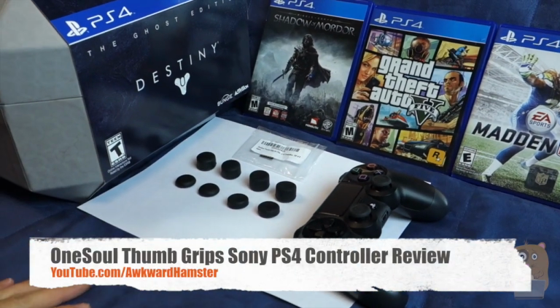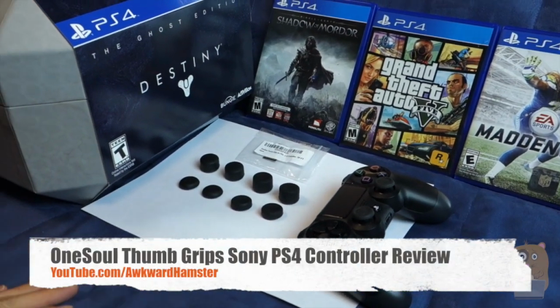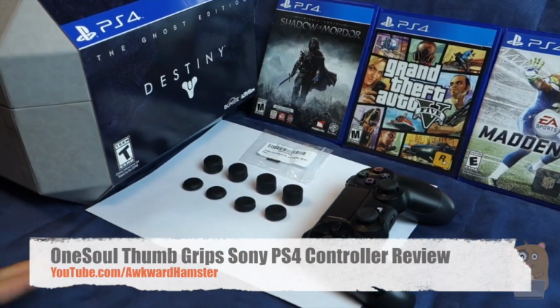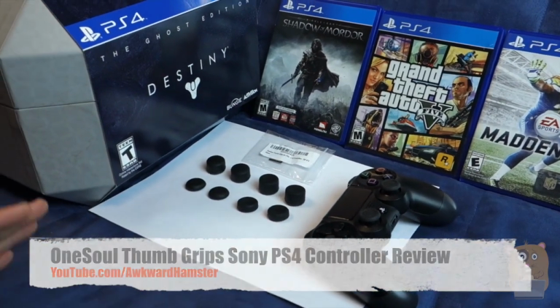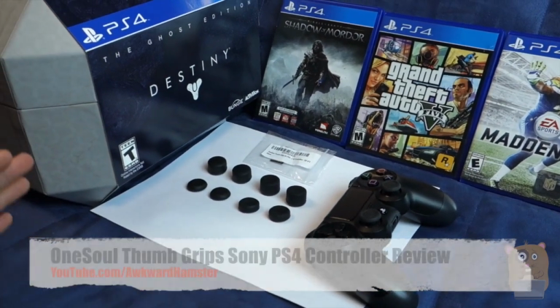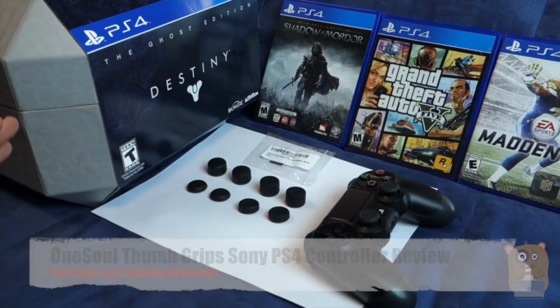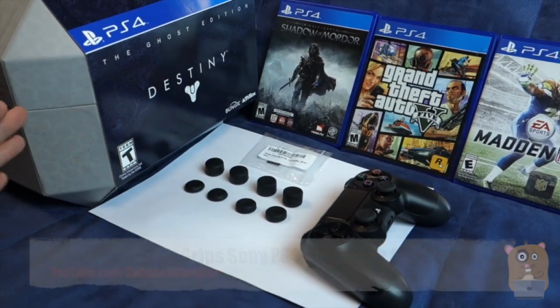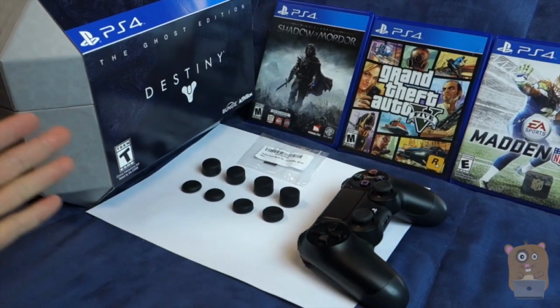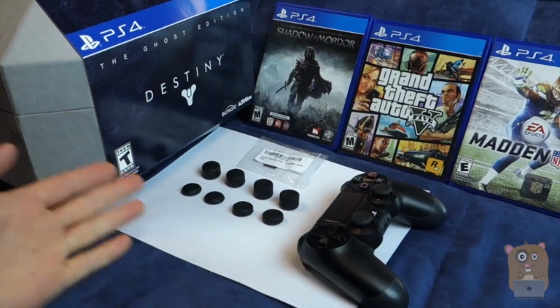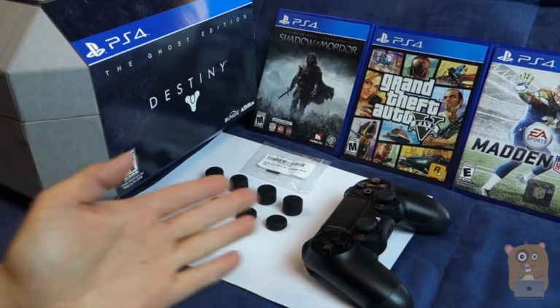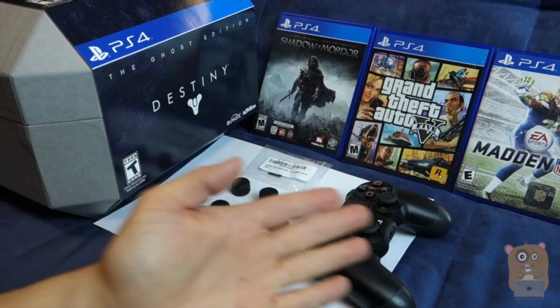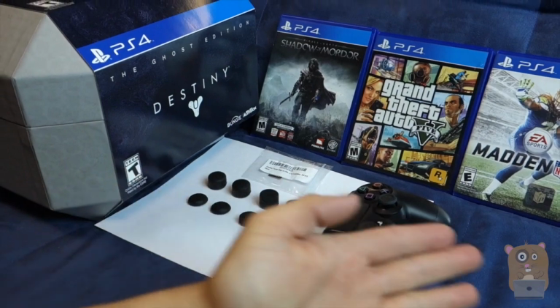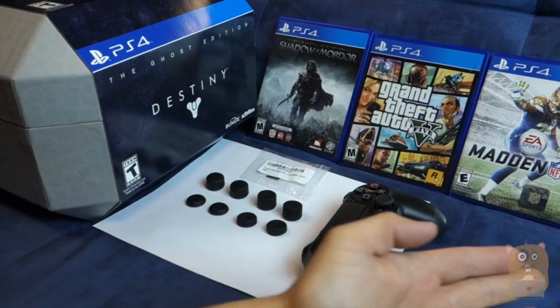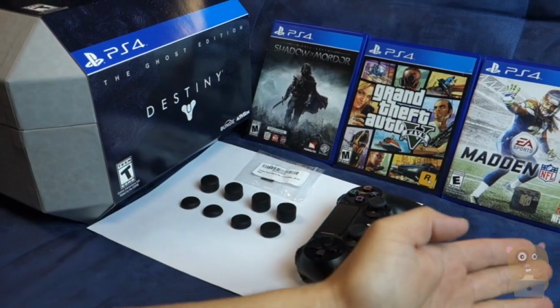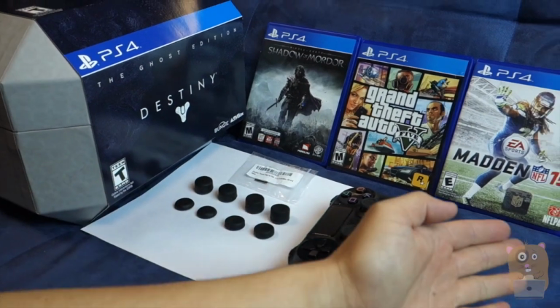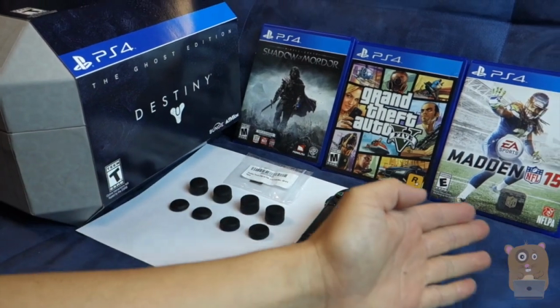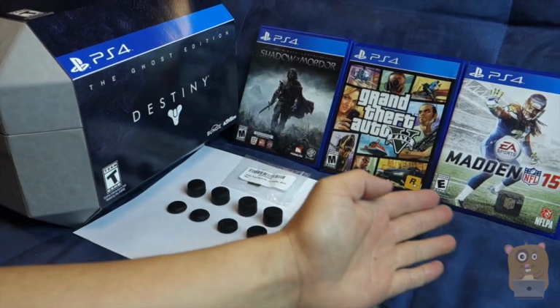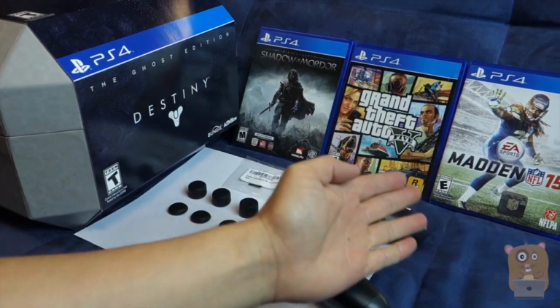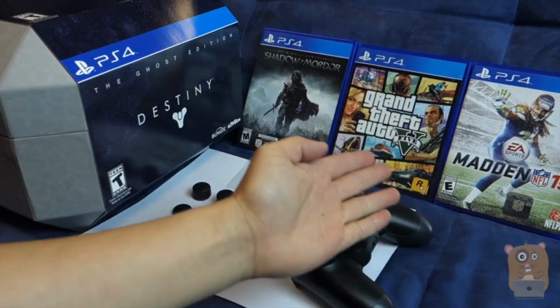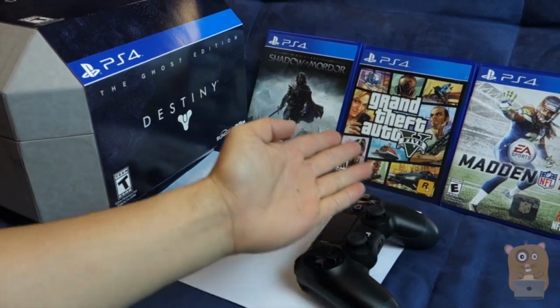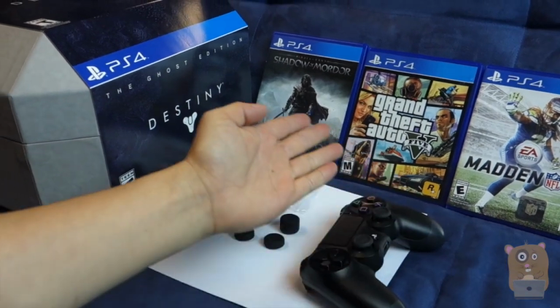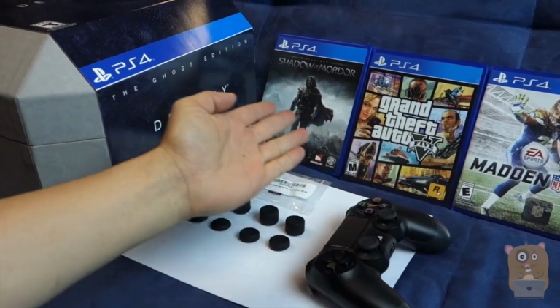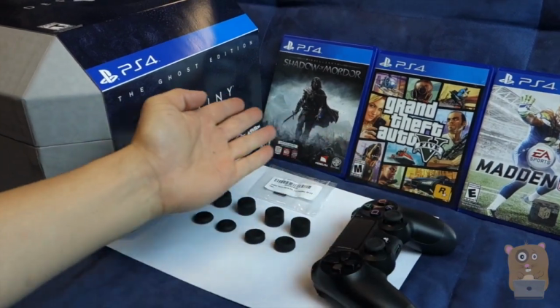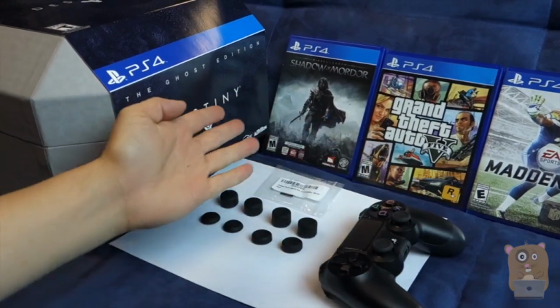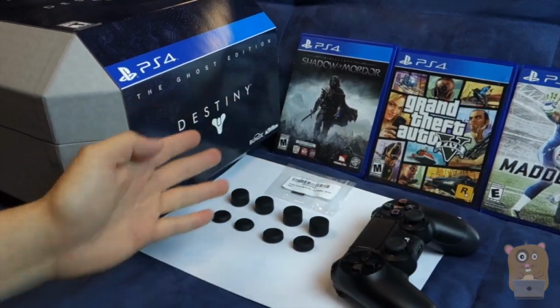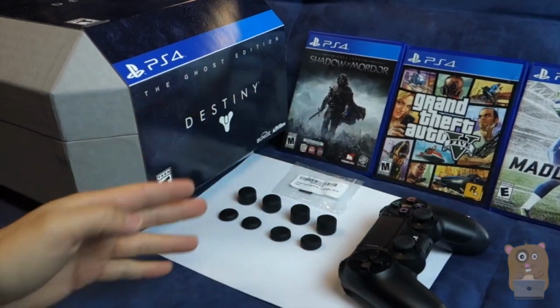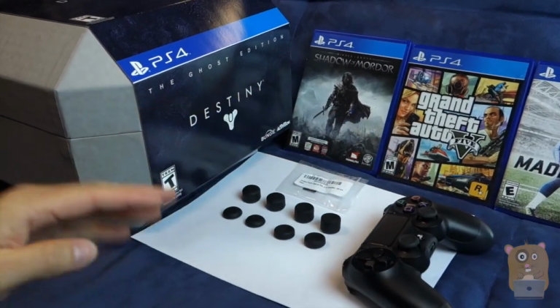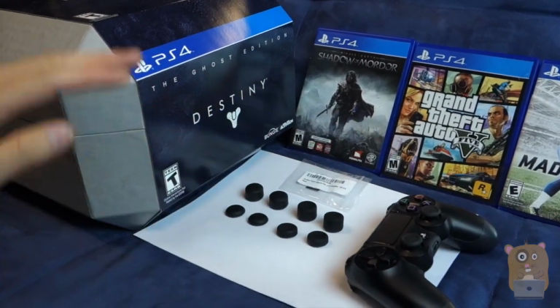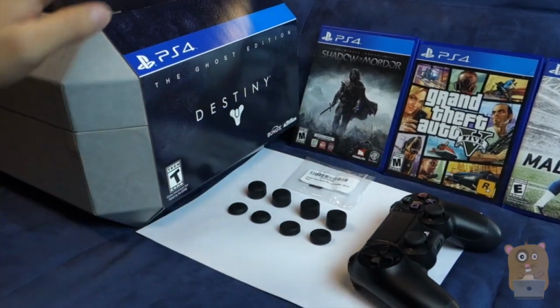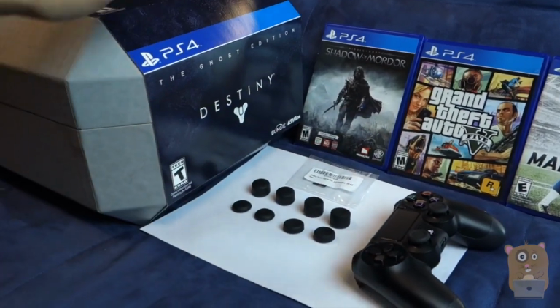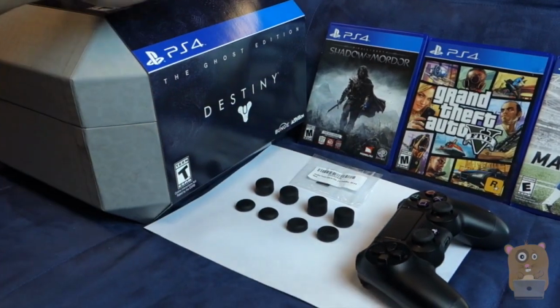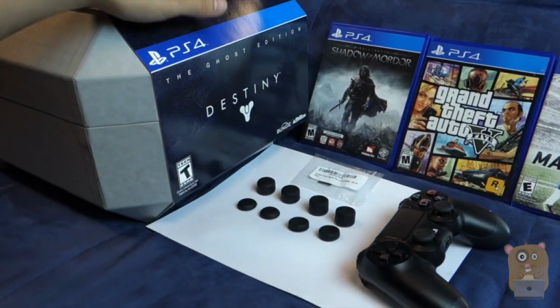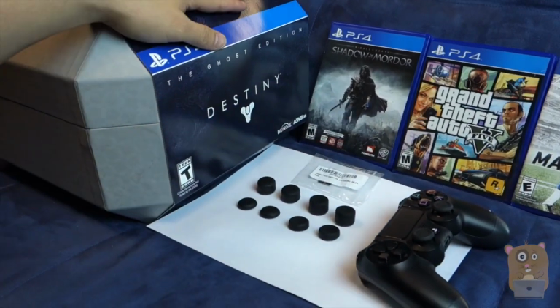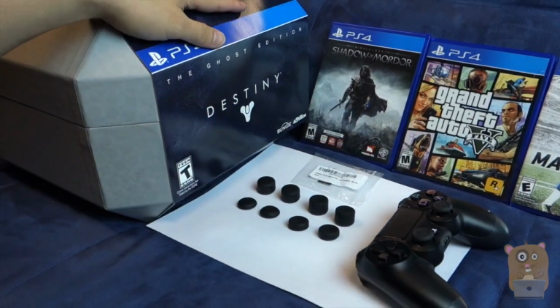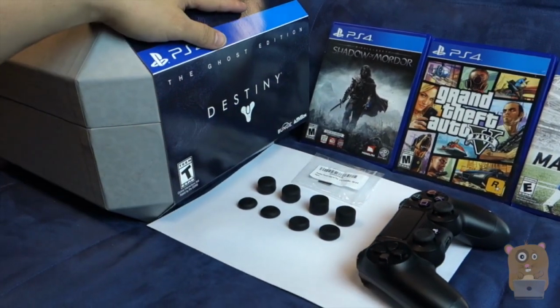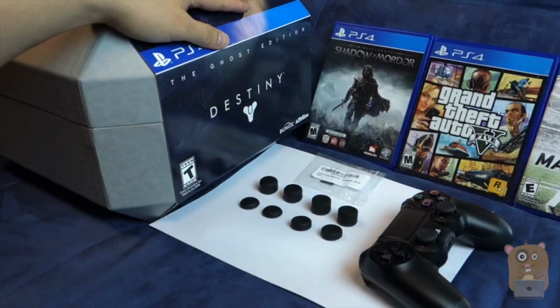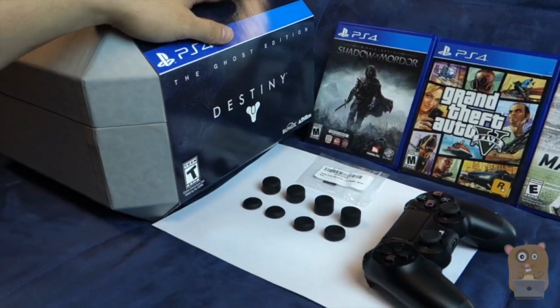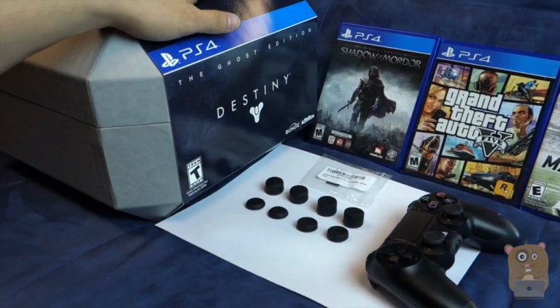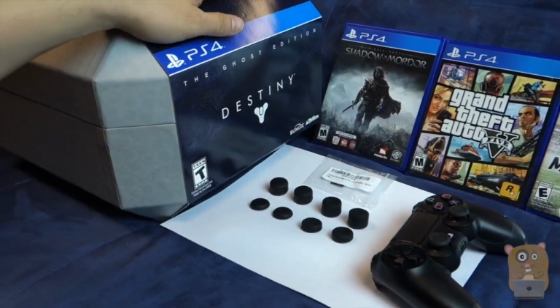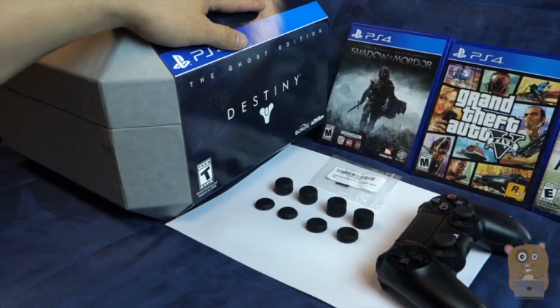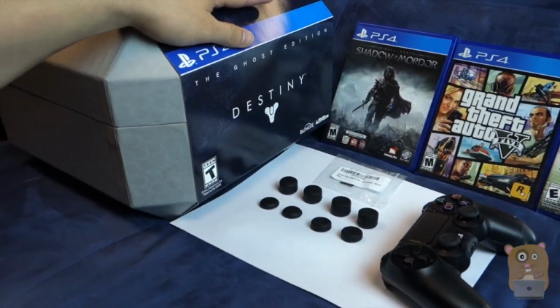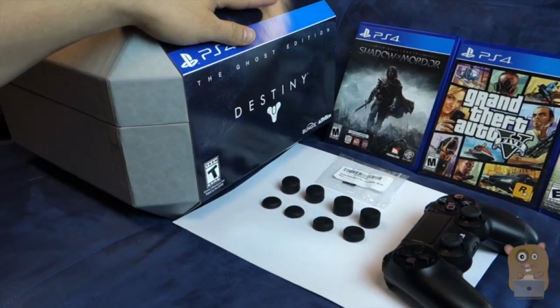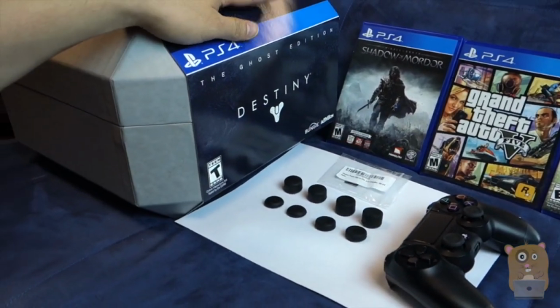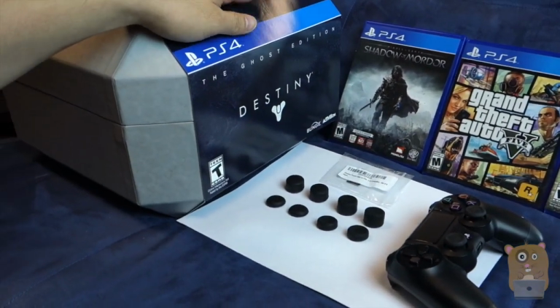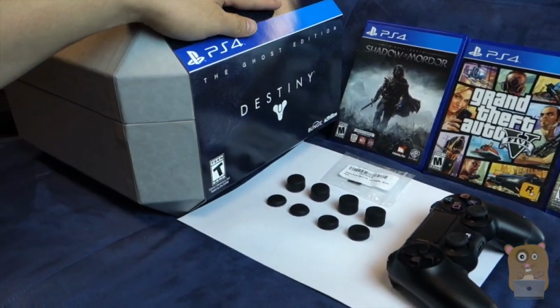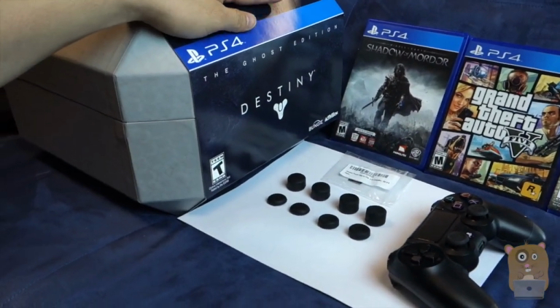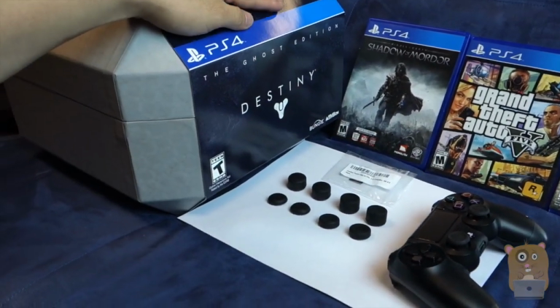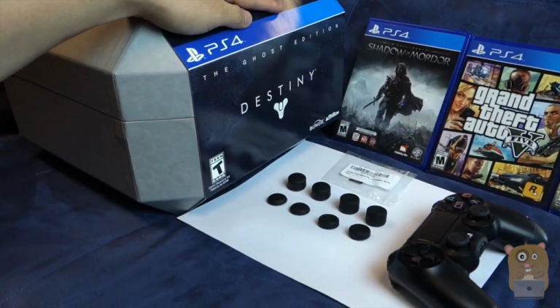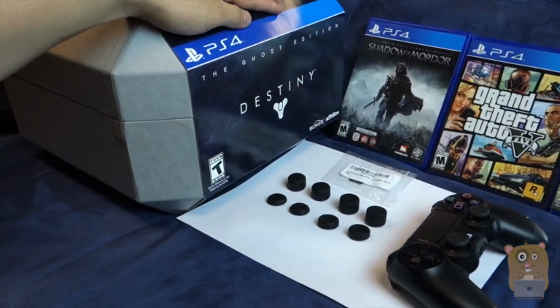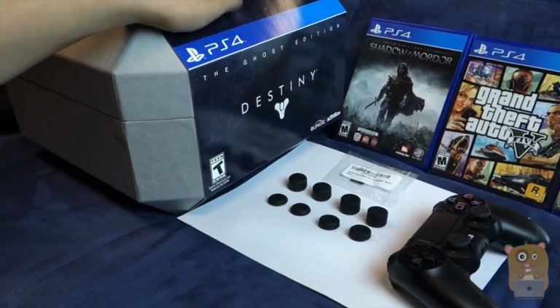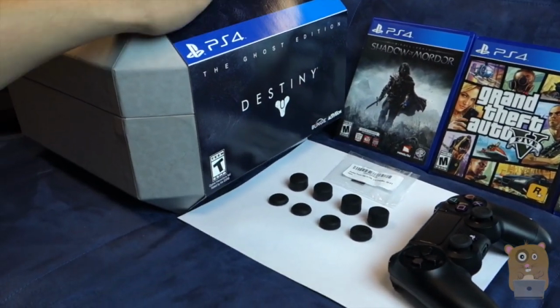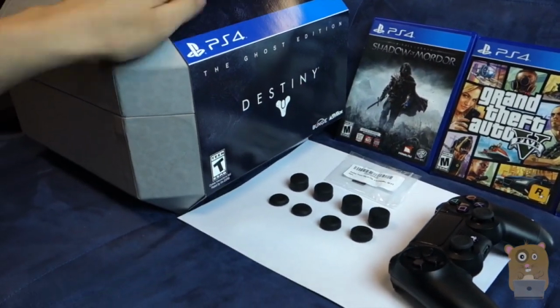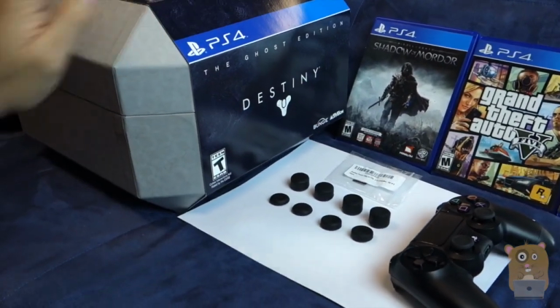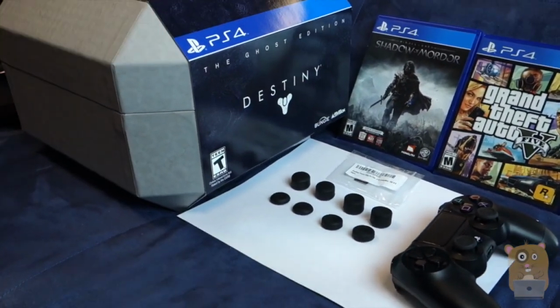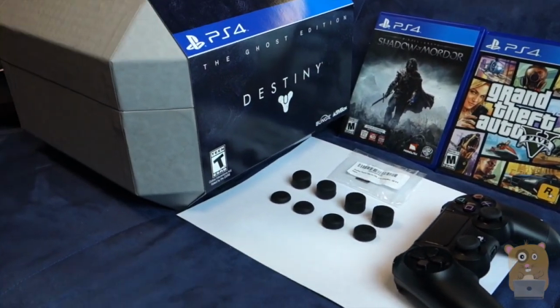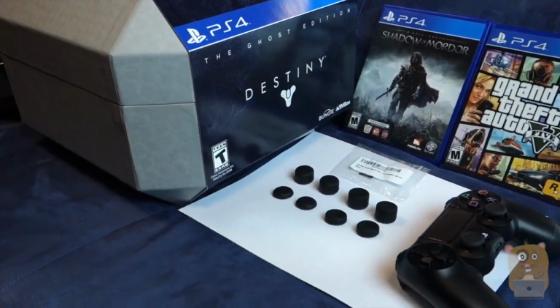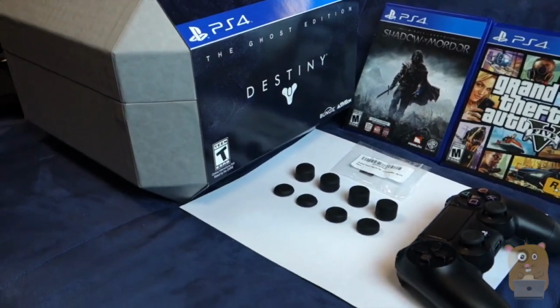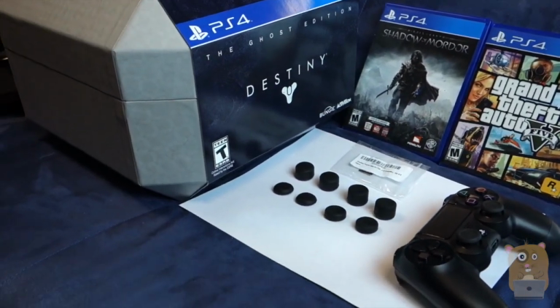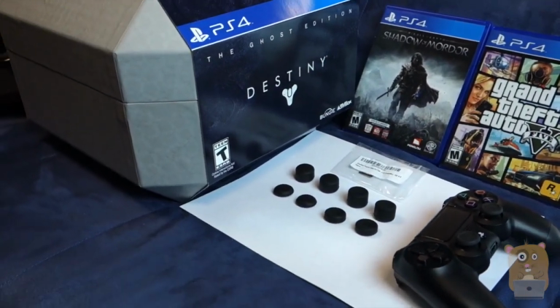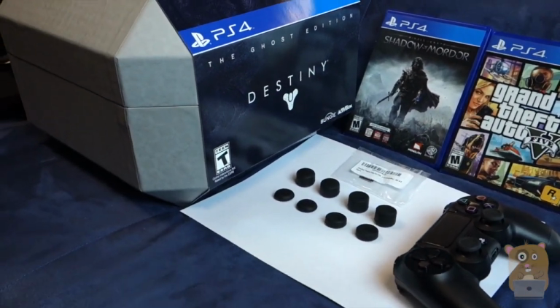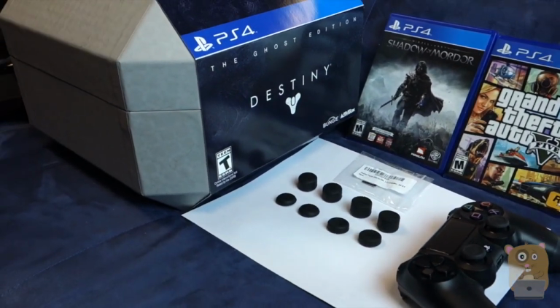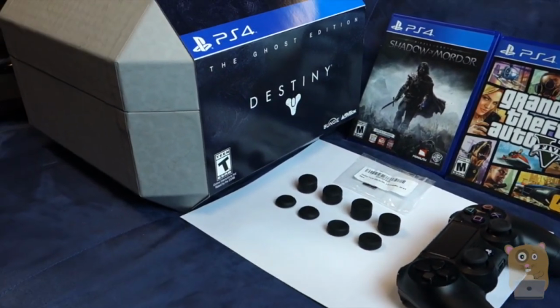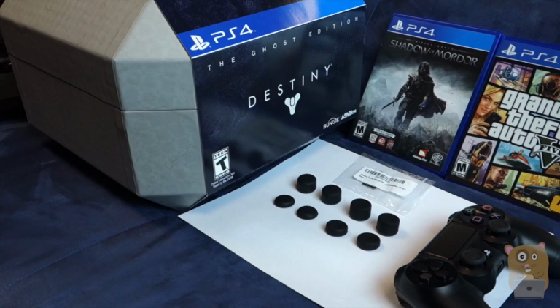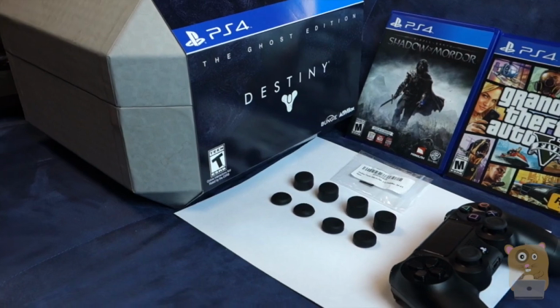For the past couple days I've been trying them out on a variety of games — of course, definitely Destiny. Thank you Activision for the review unit.